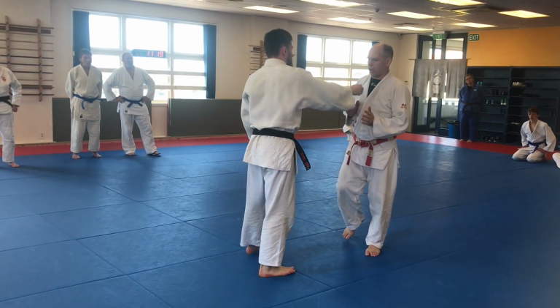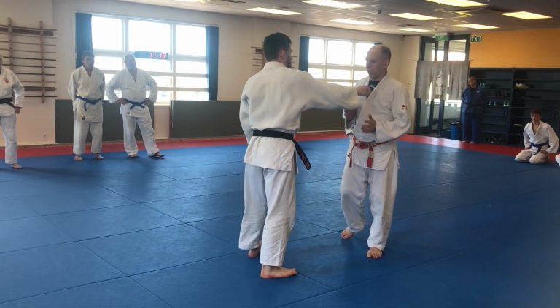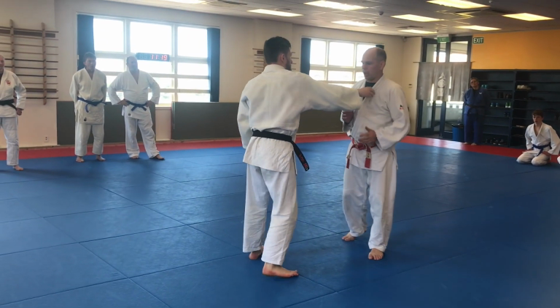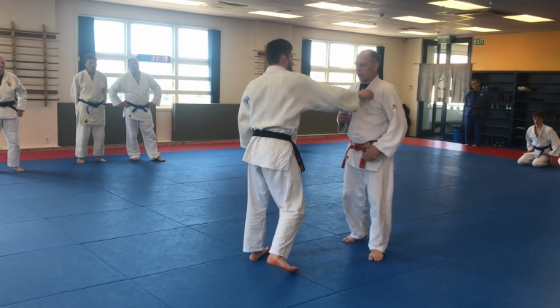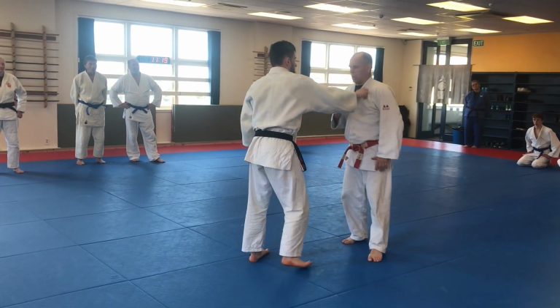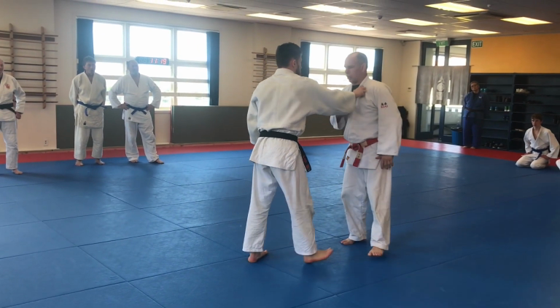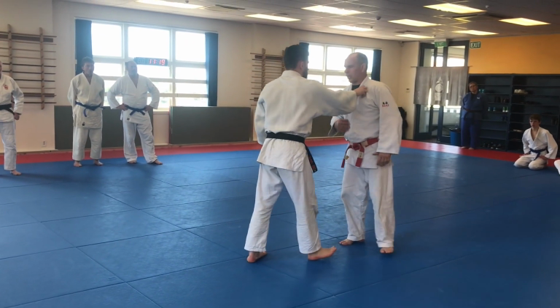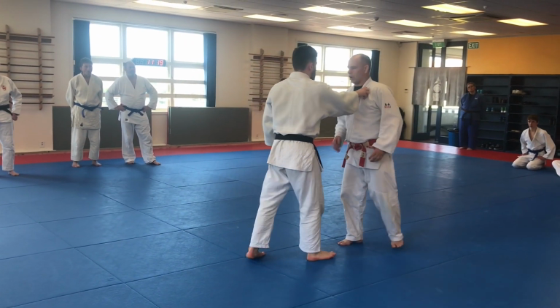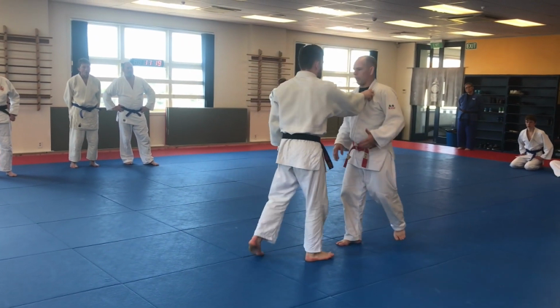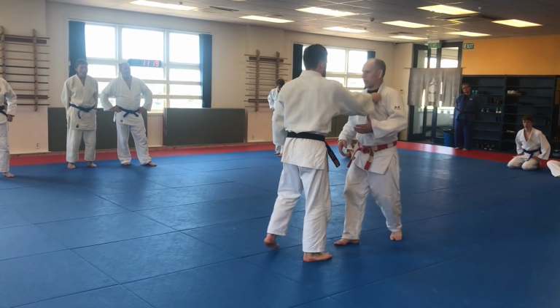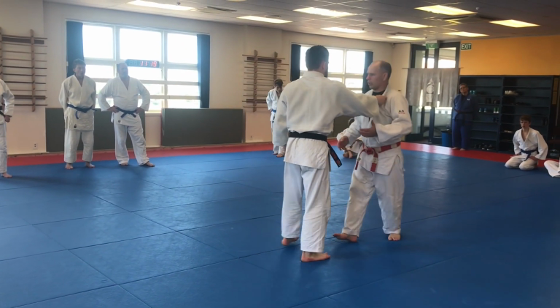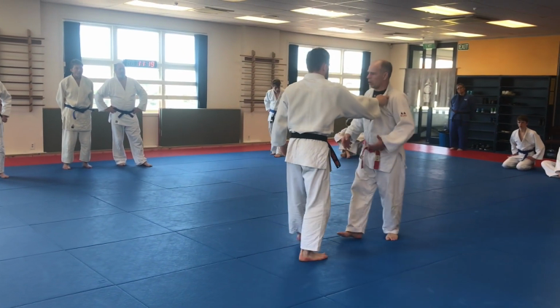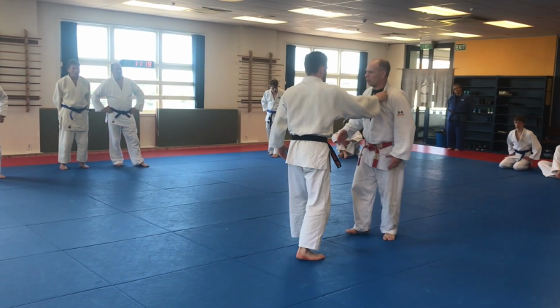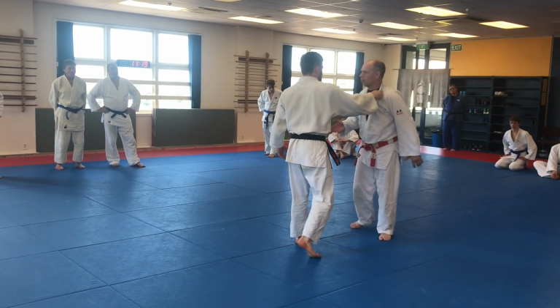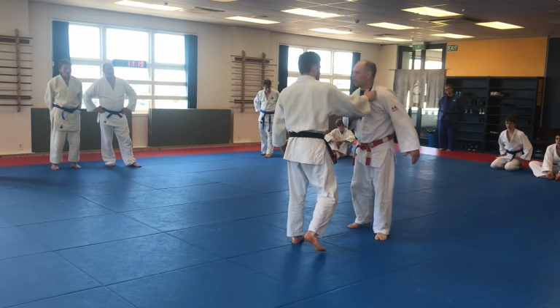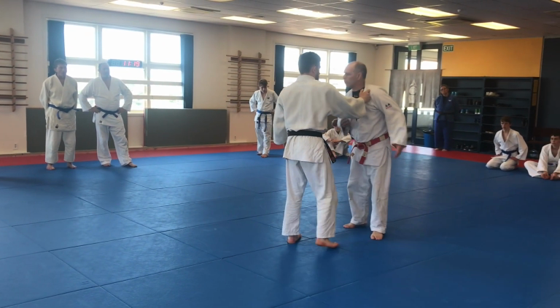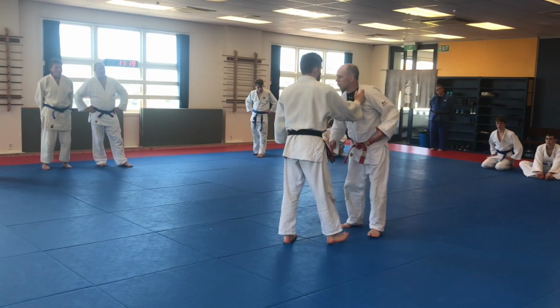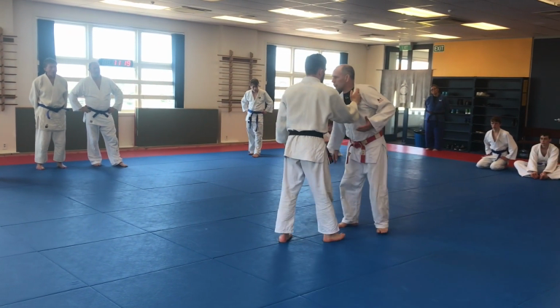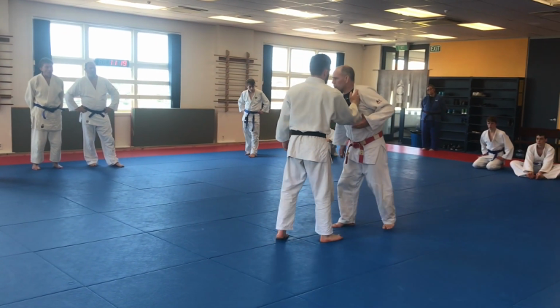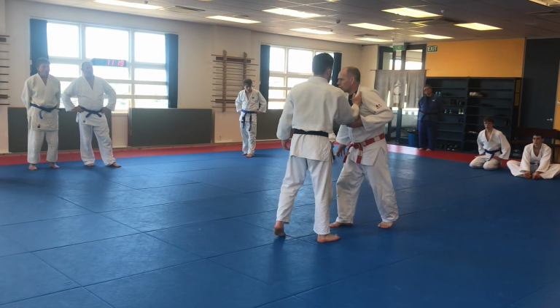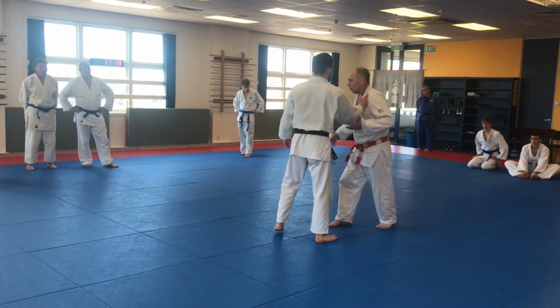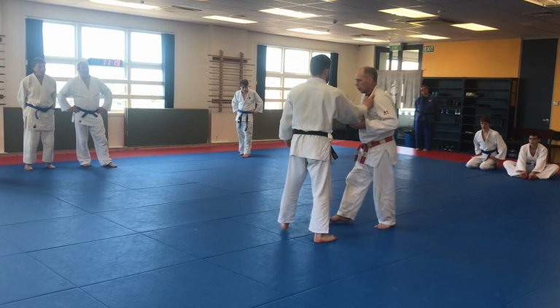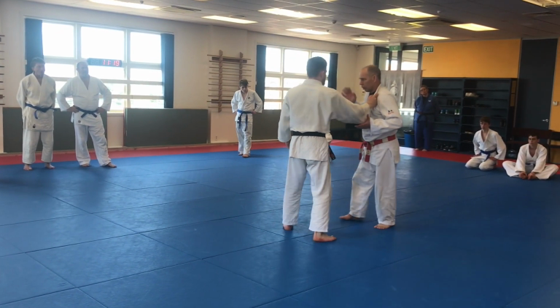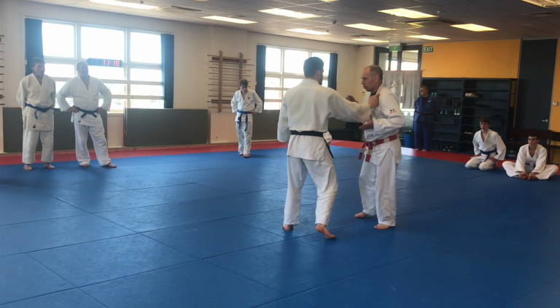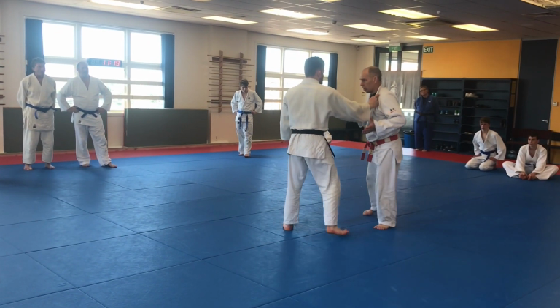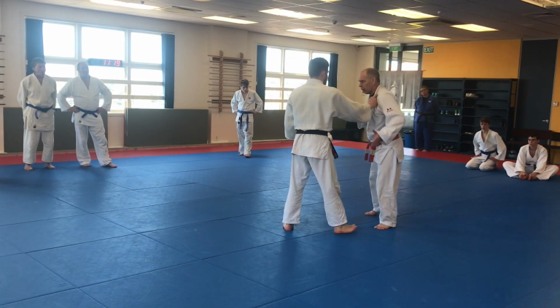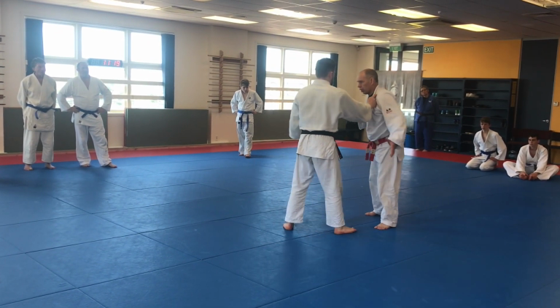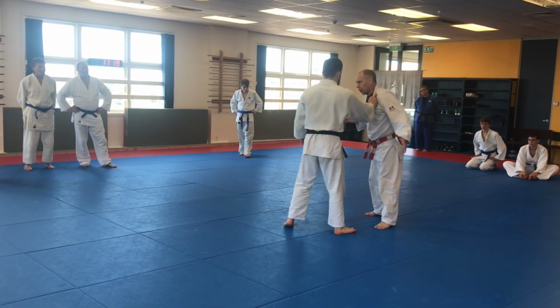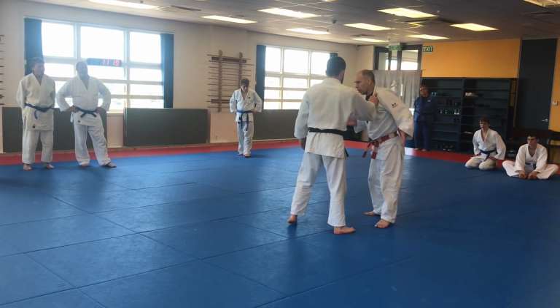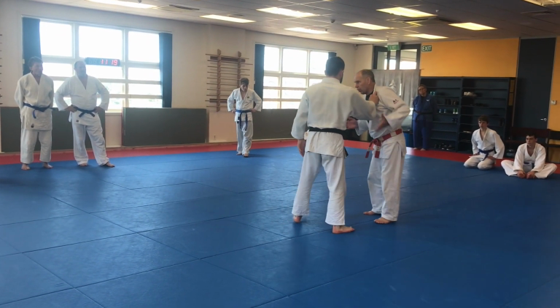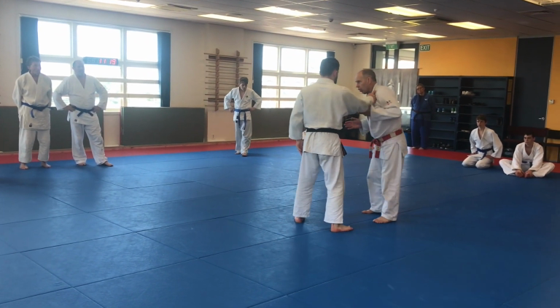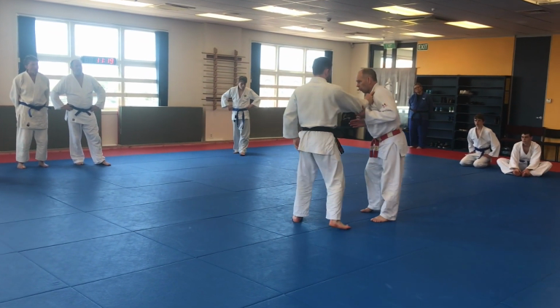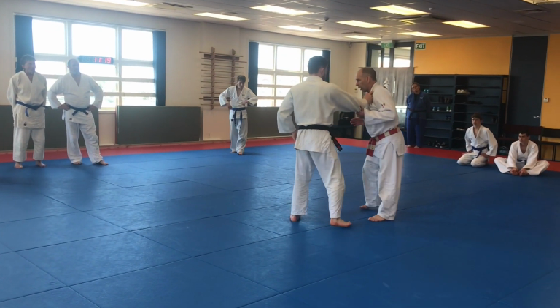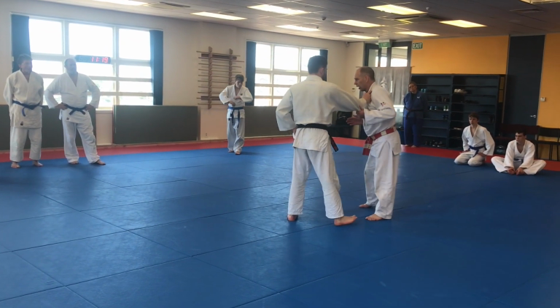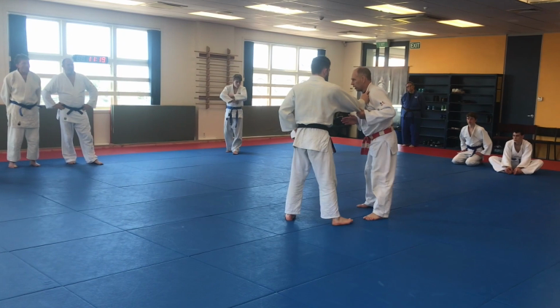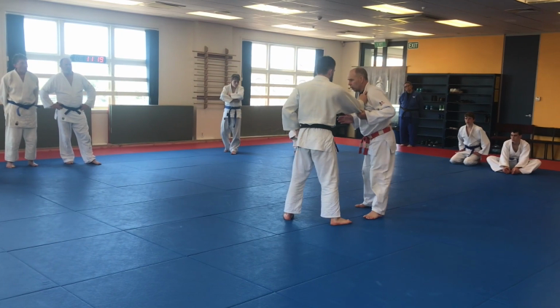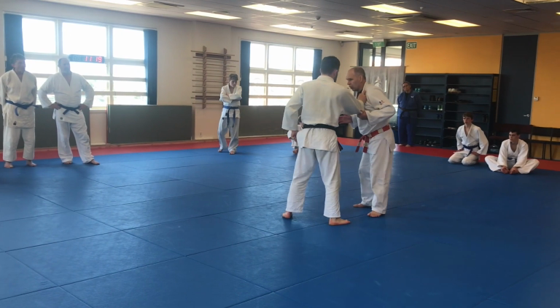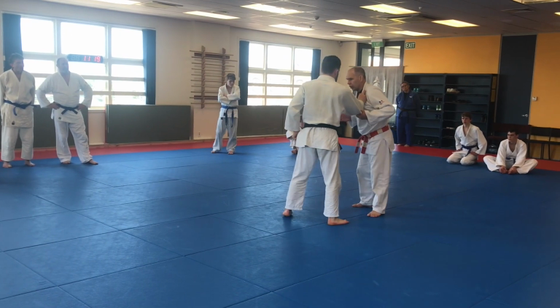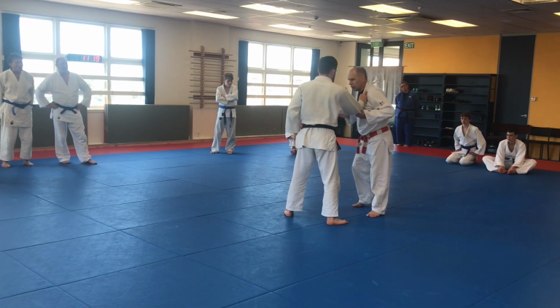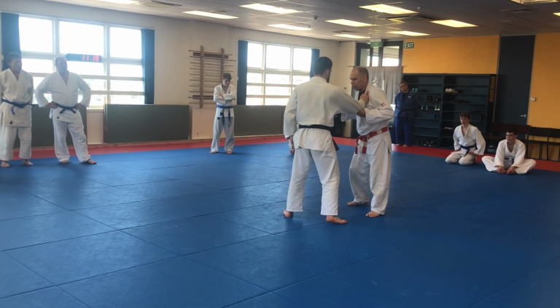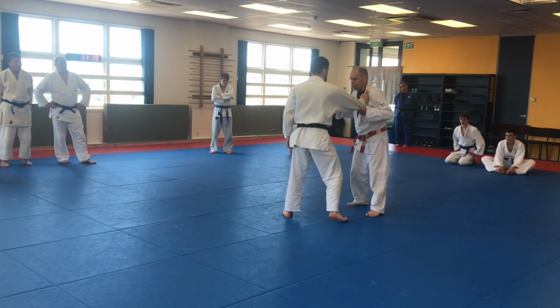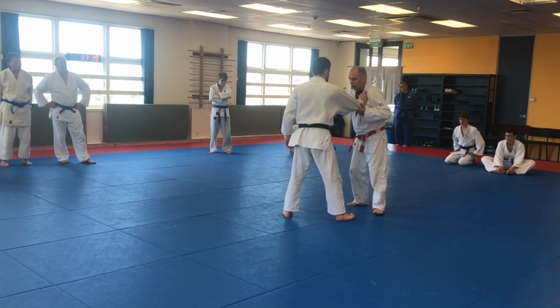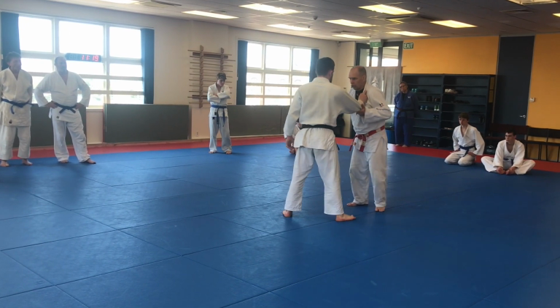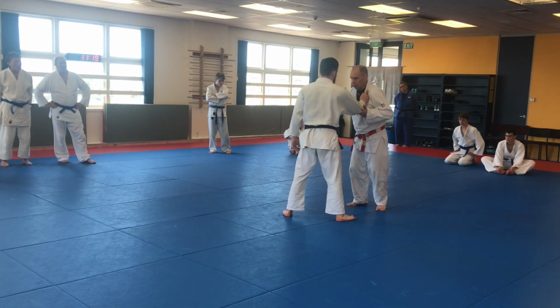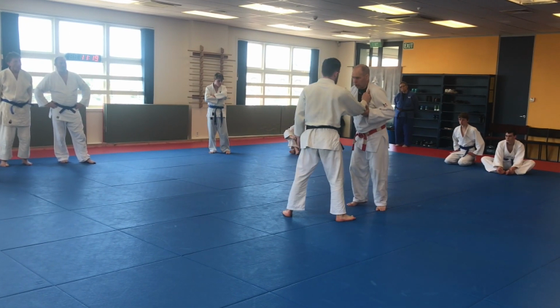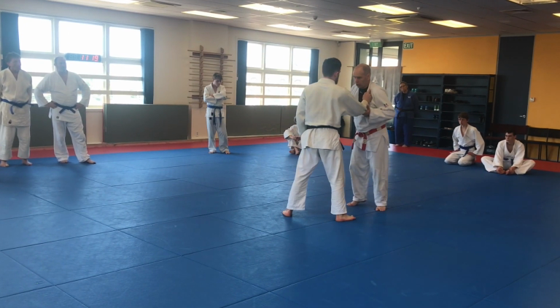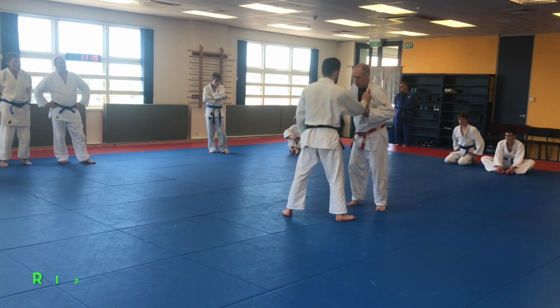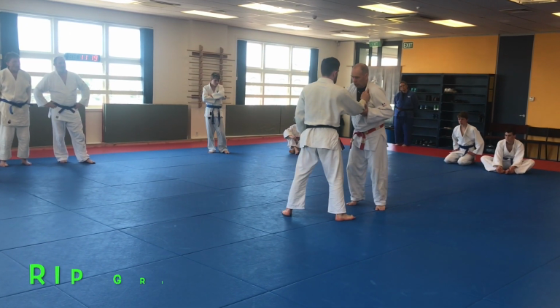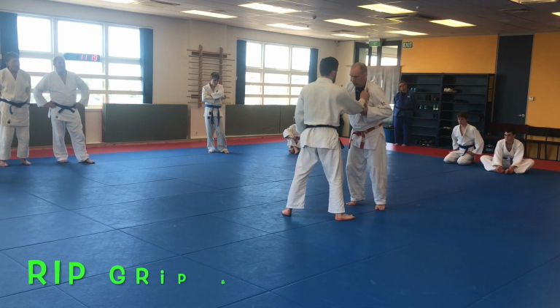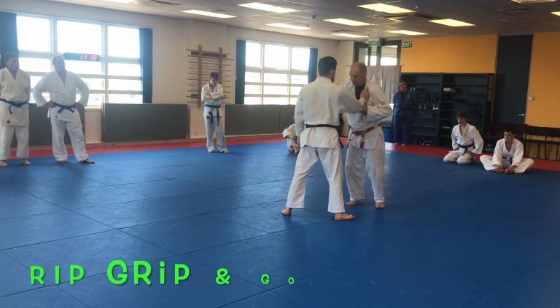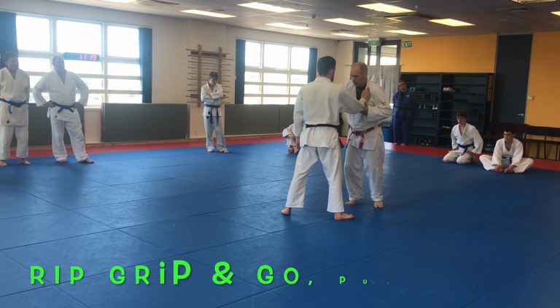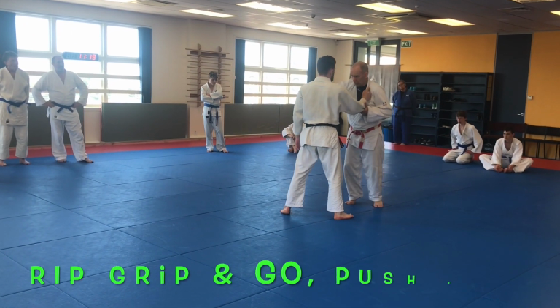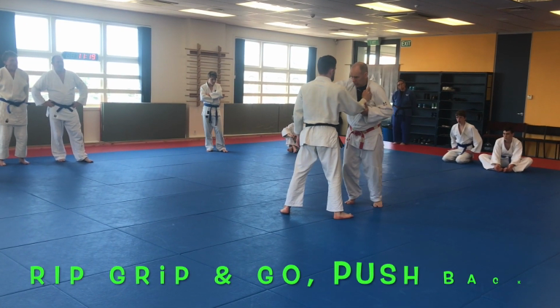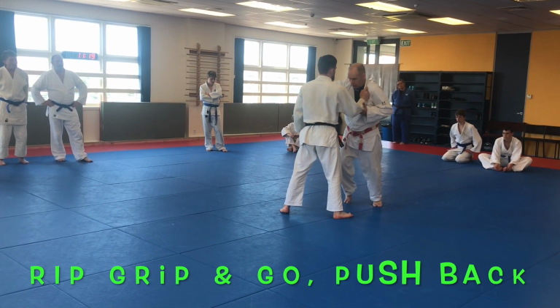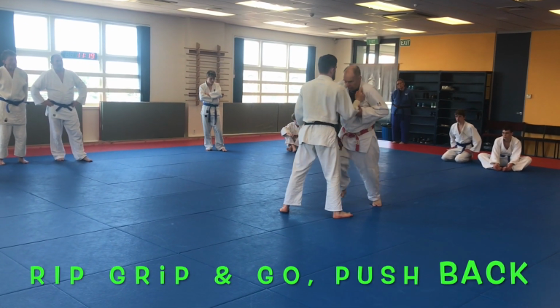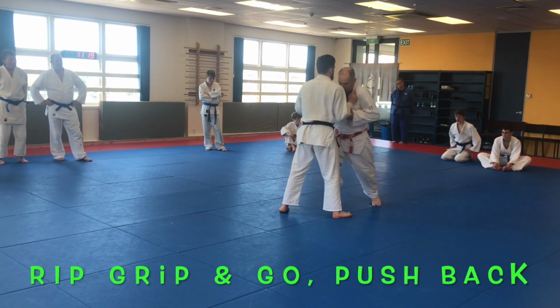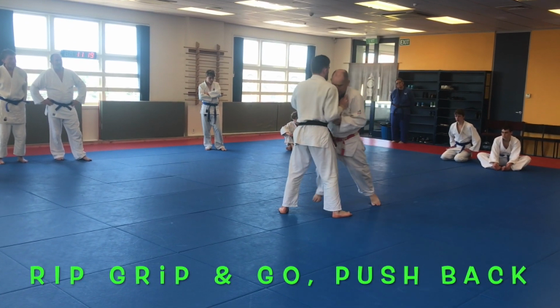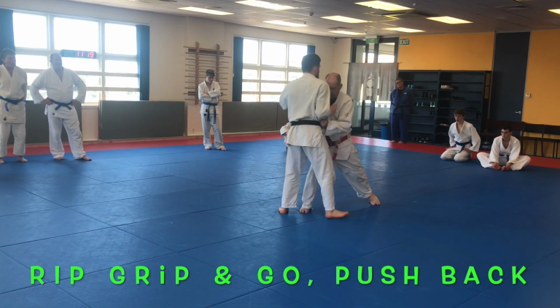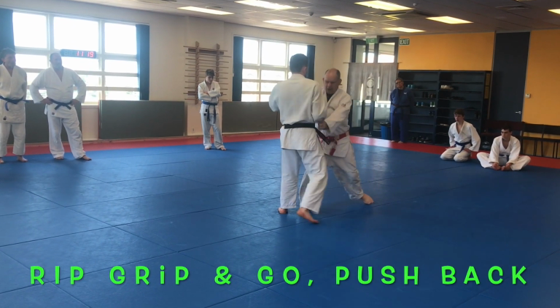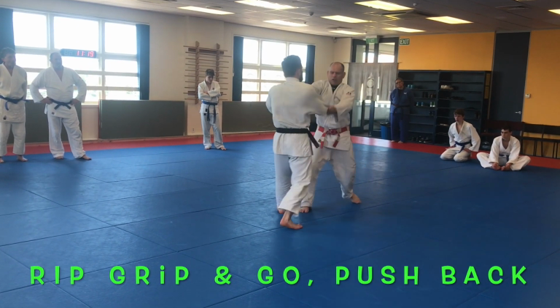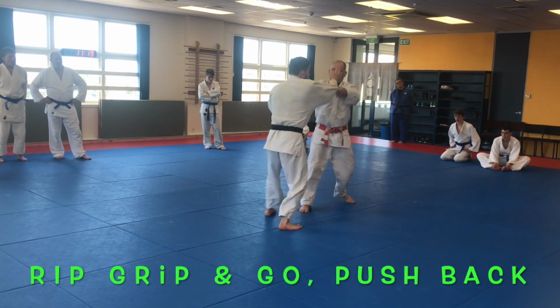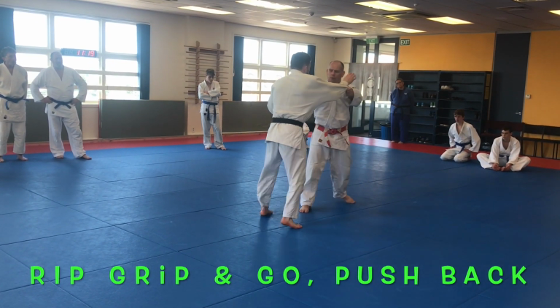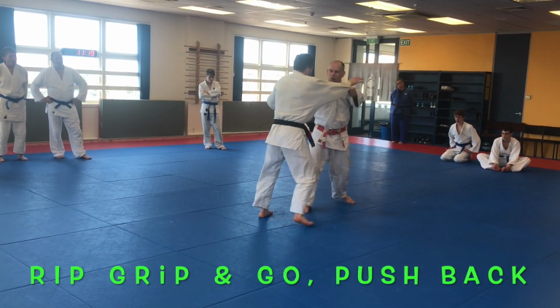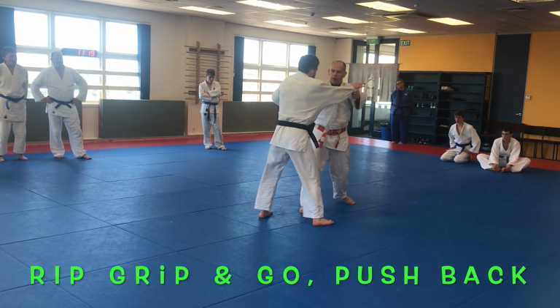They've got their grip. Put one hand on, you put the second hand on, you punch it forward.